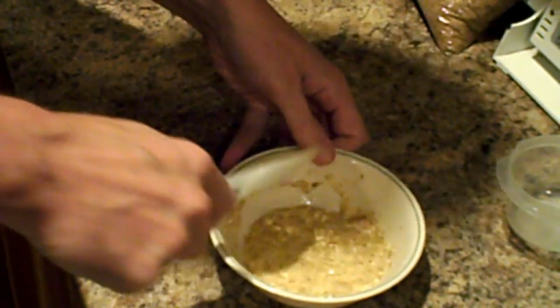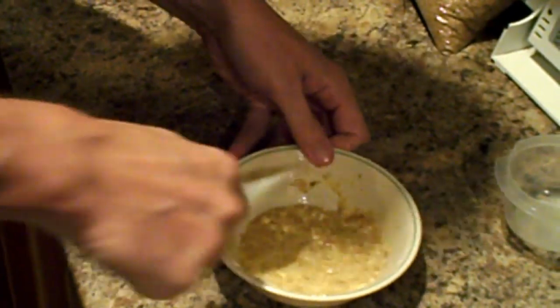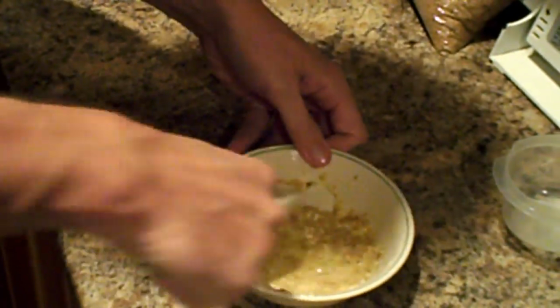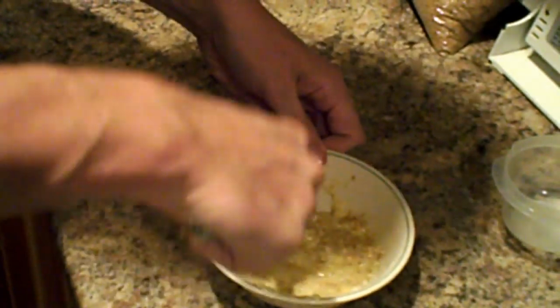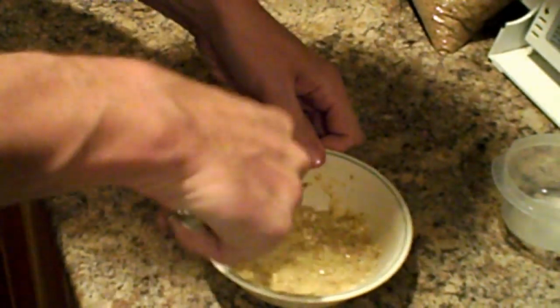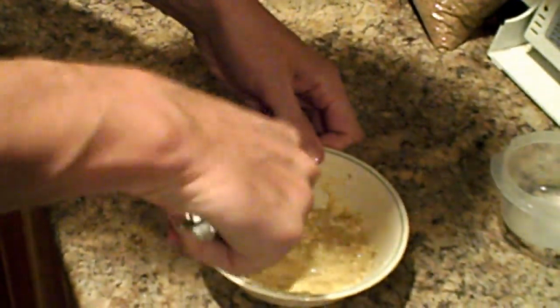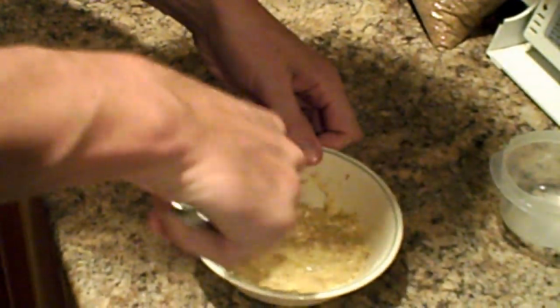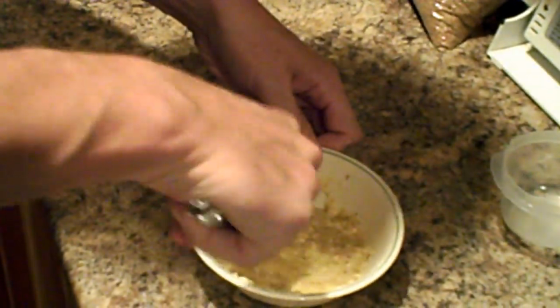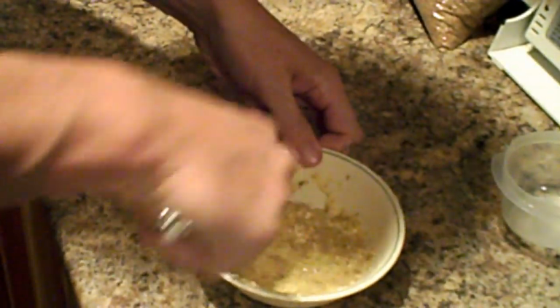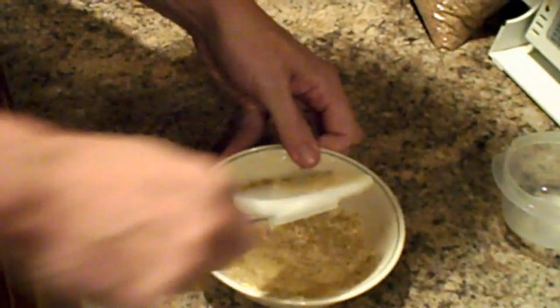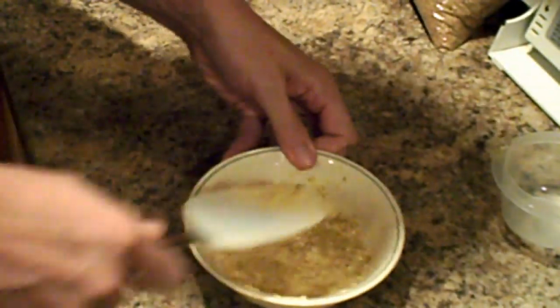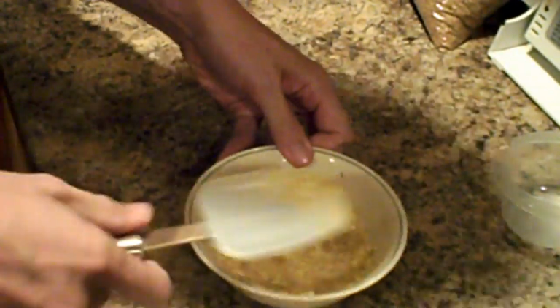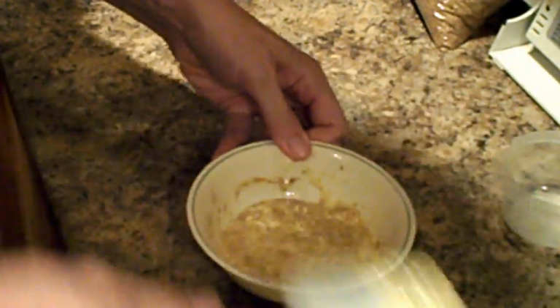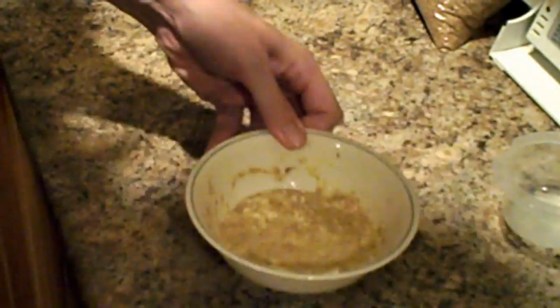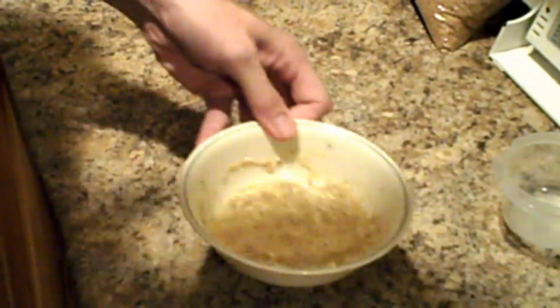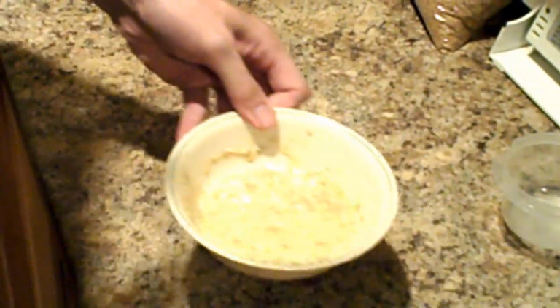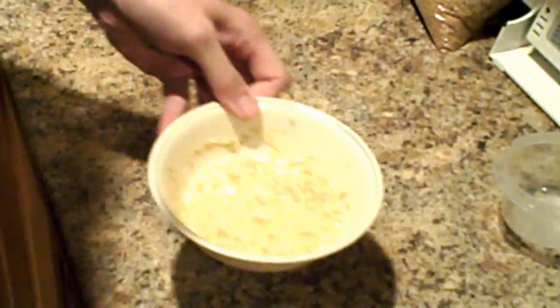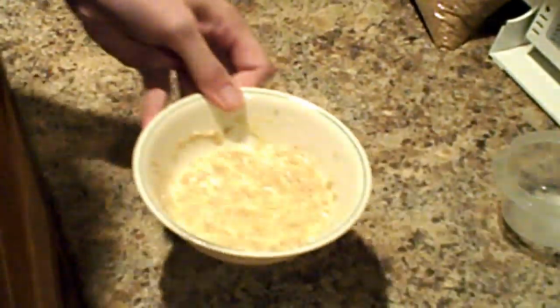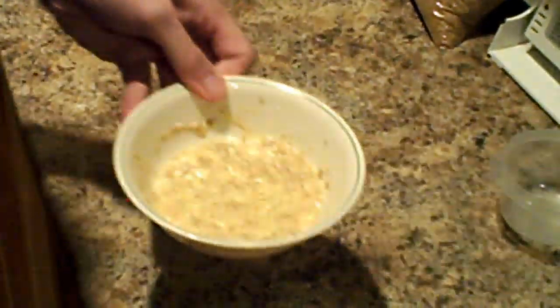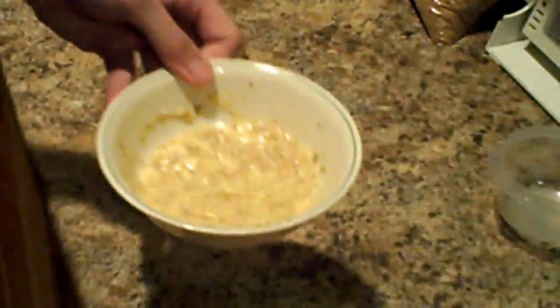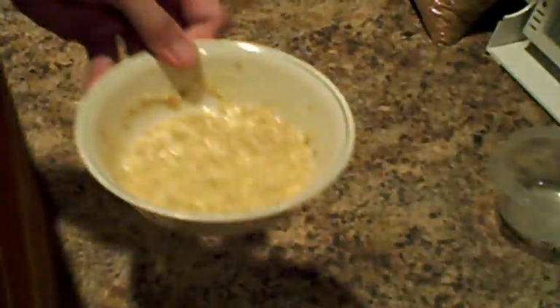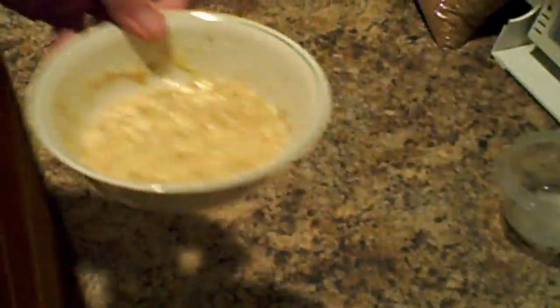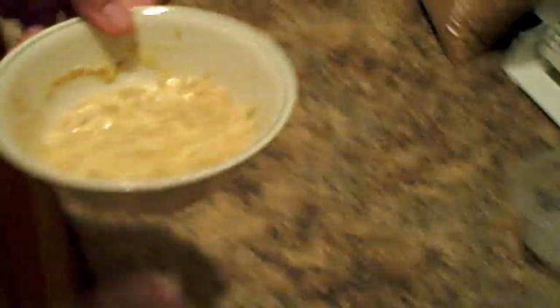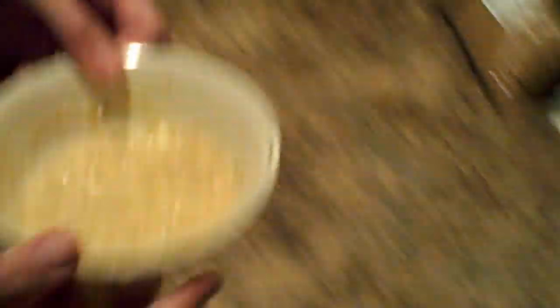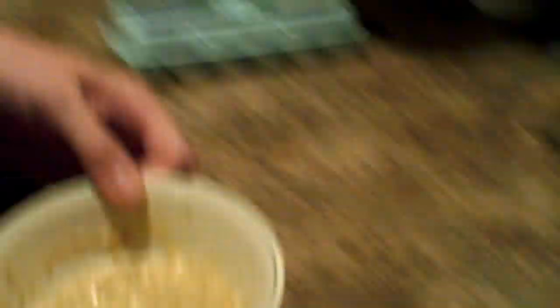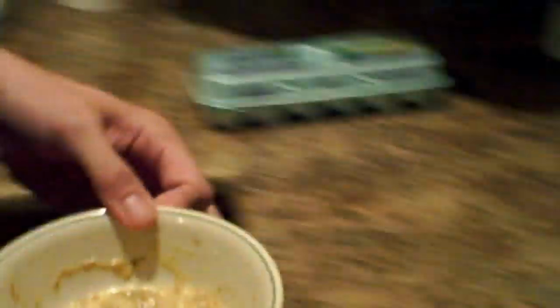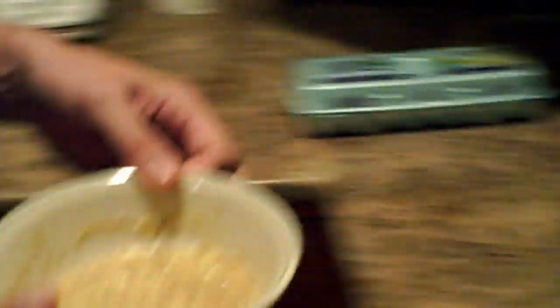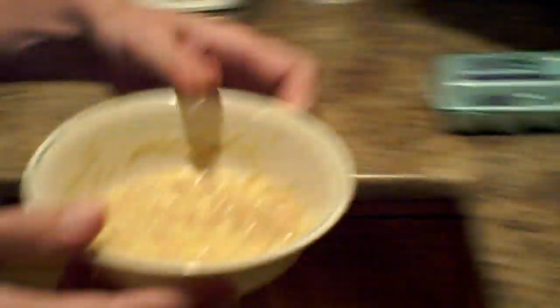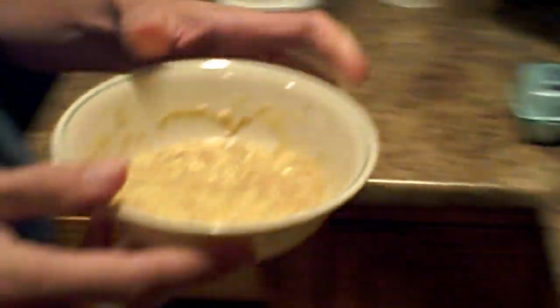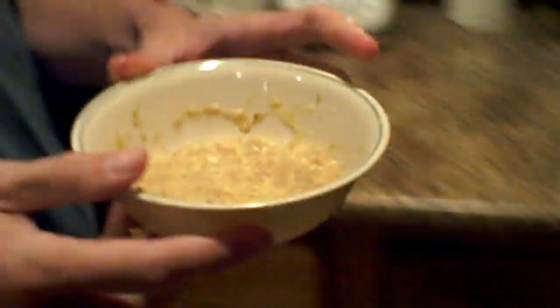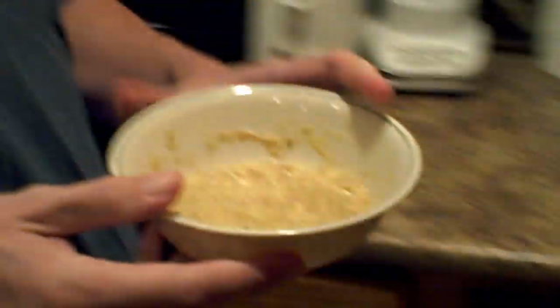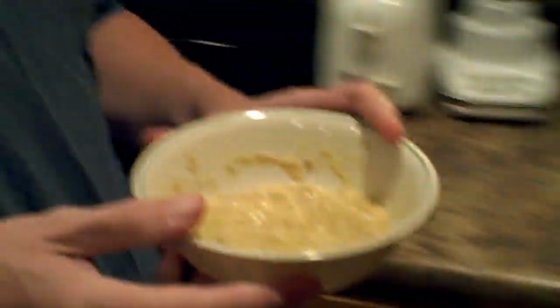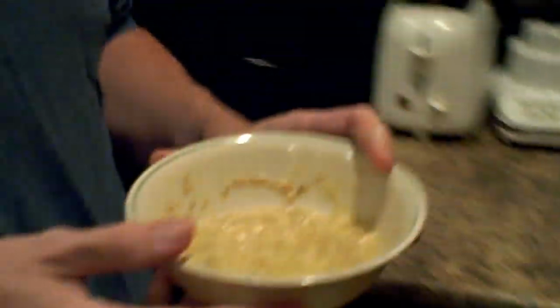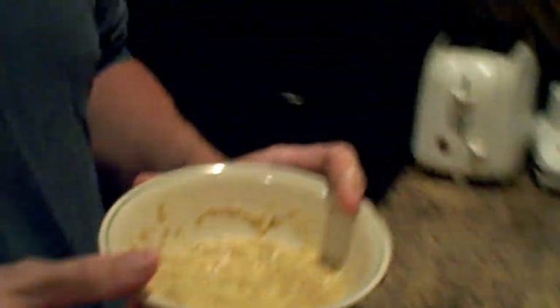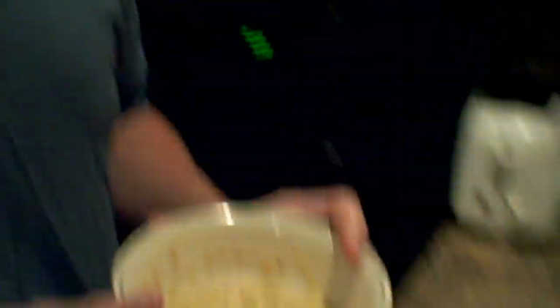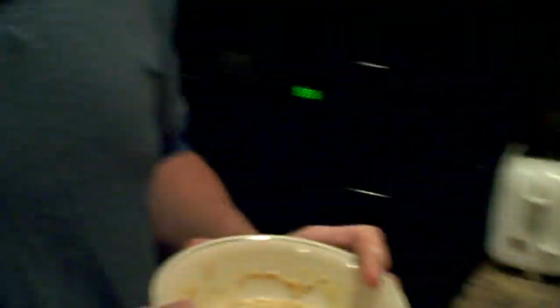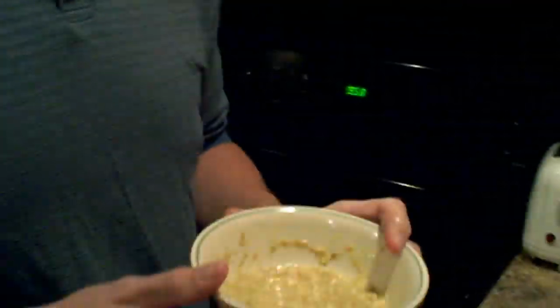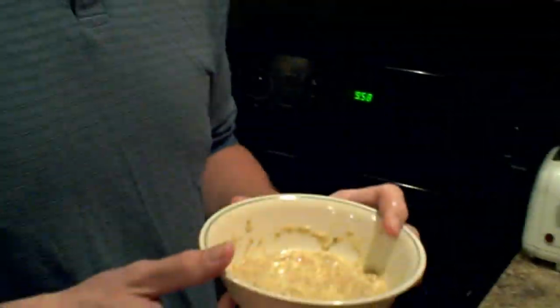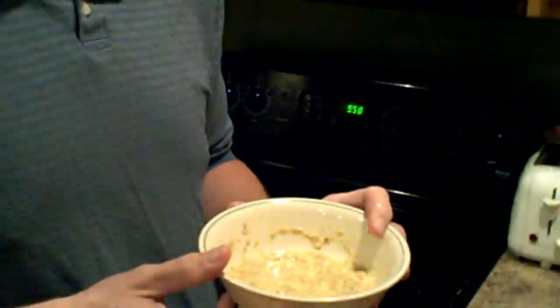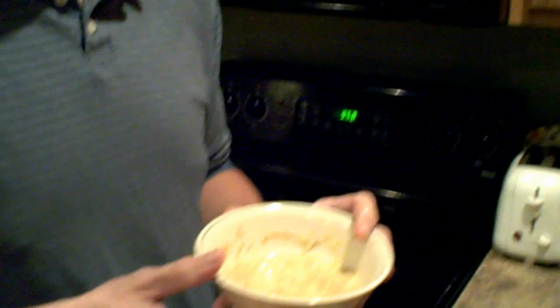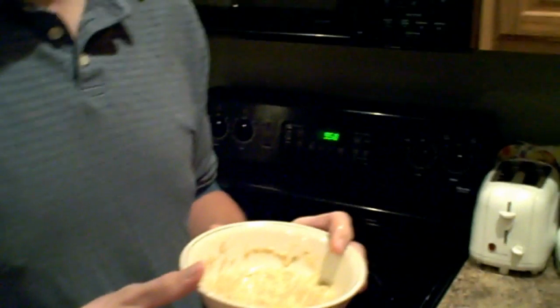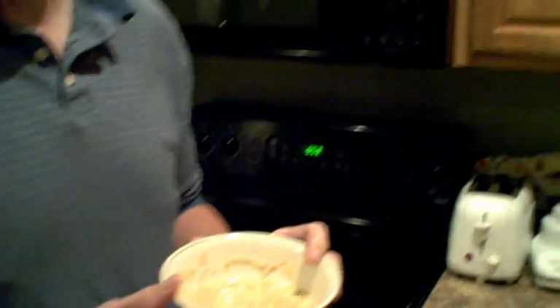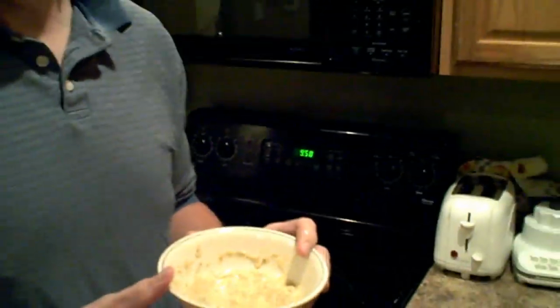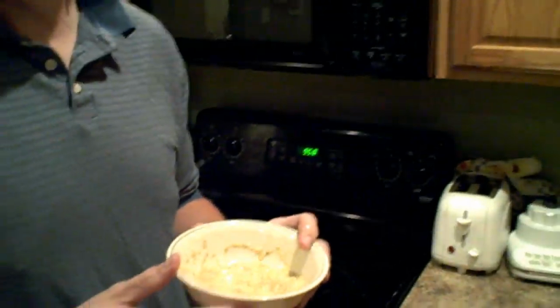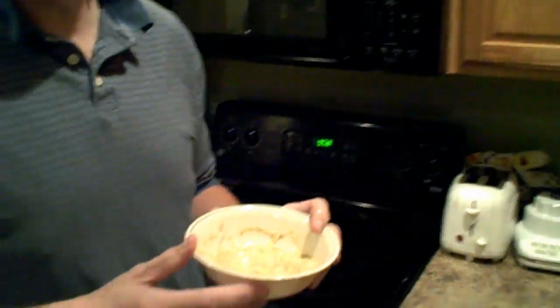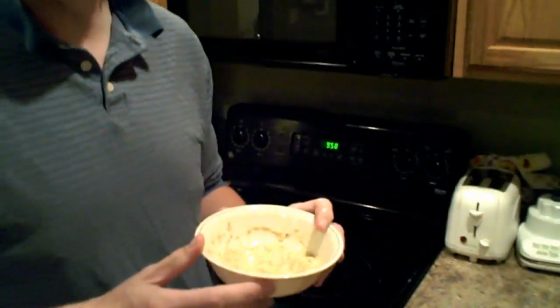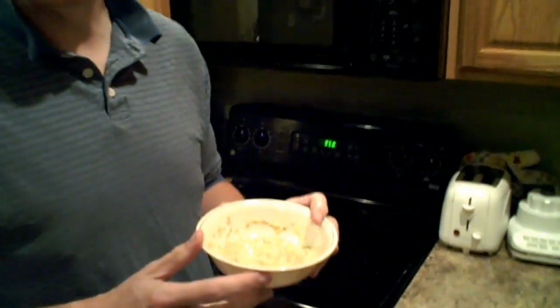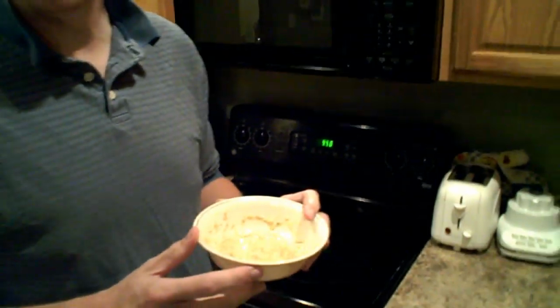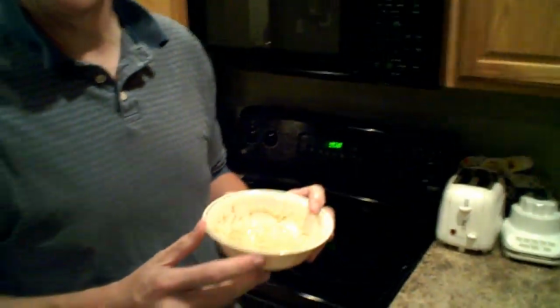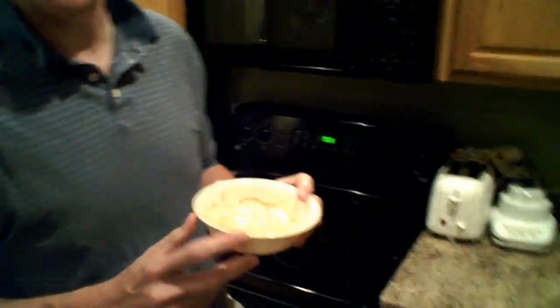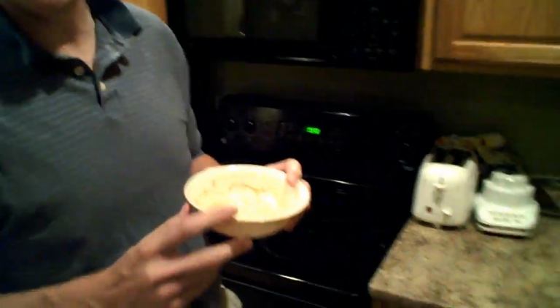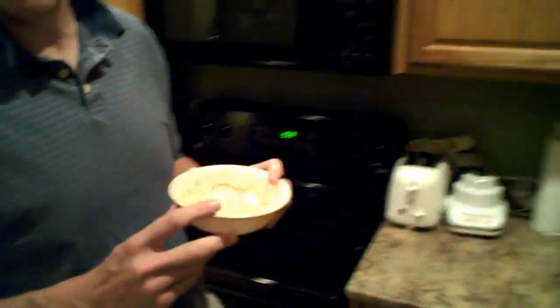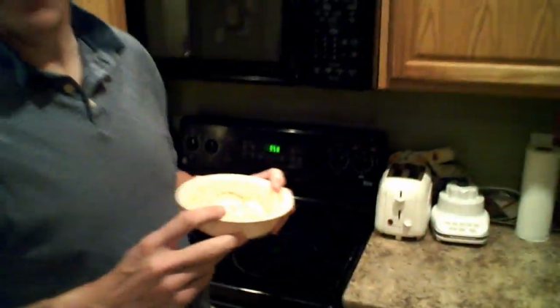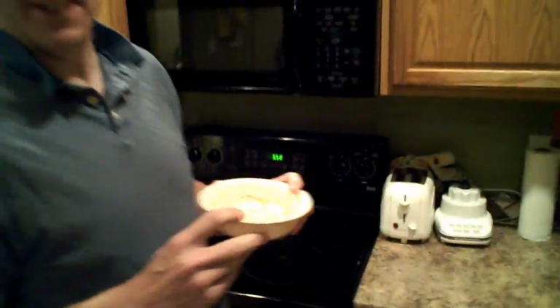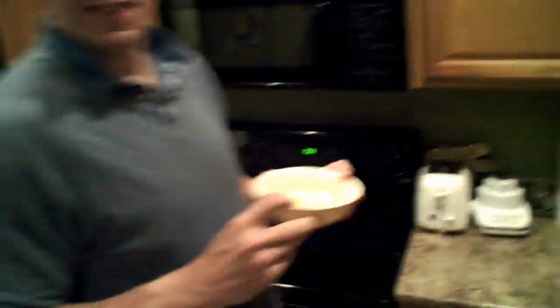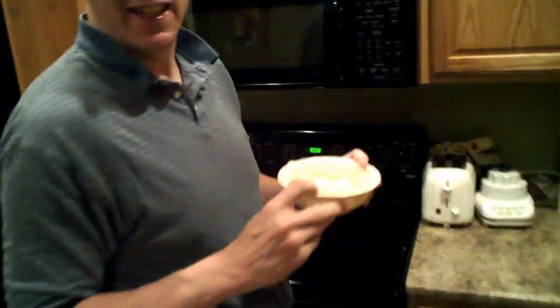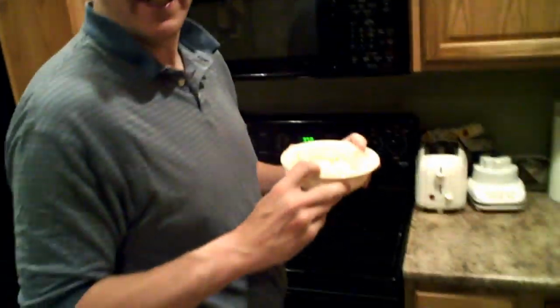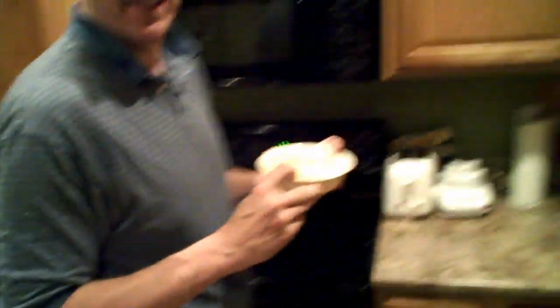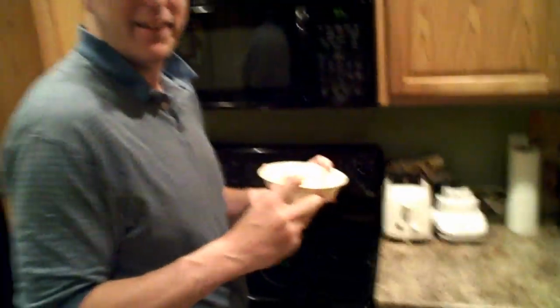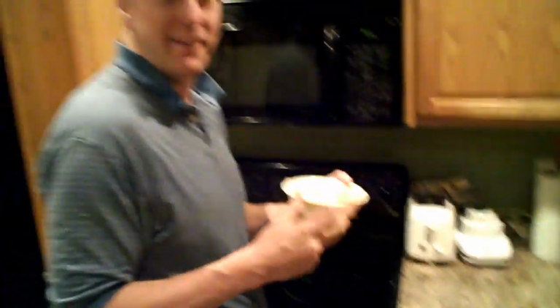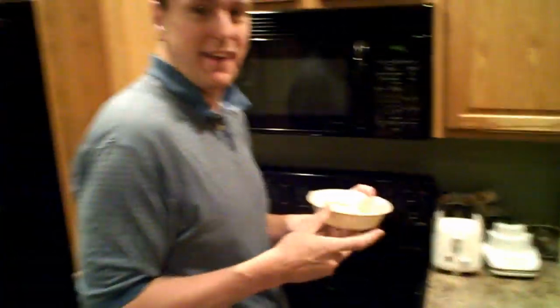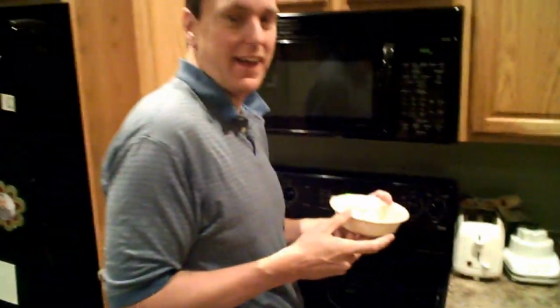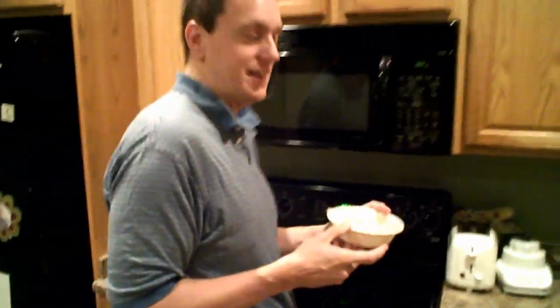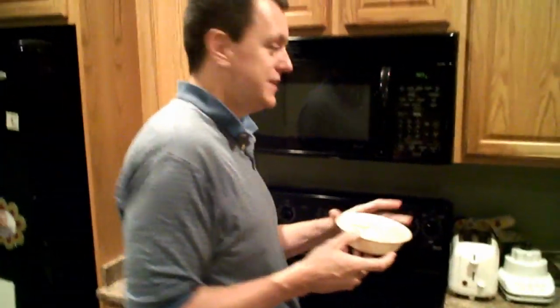Put it in the microwave for two minutes and we'll see what it looks like when it's done.